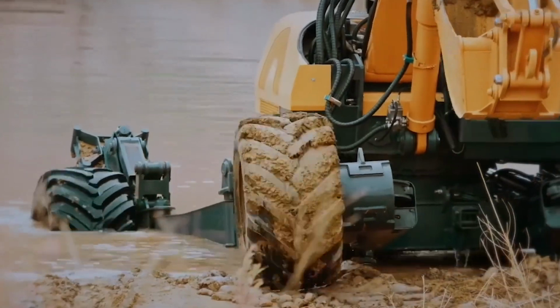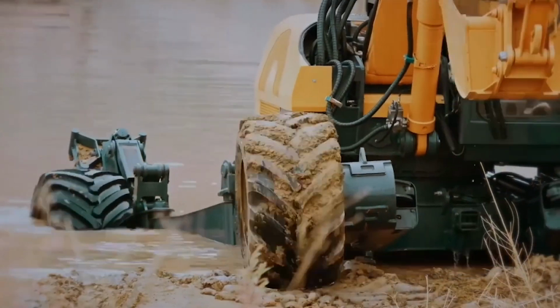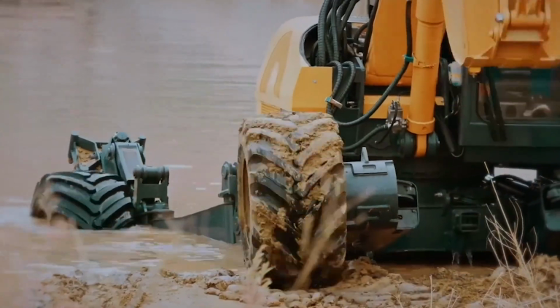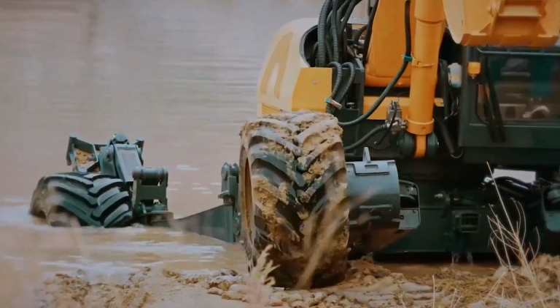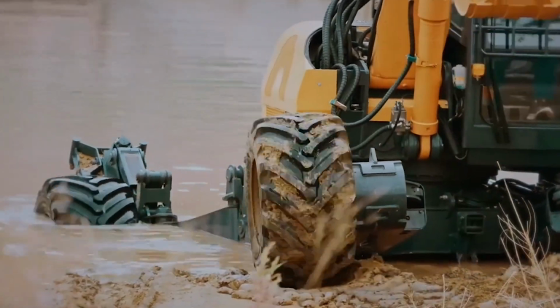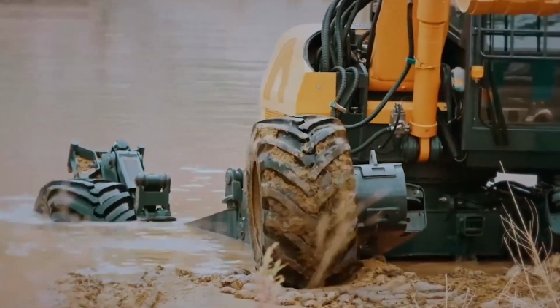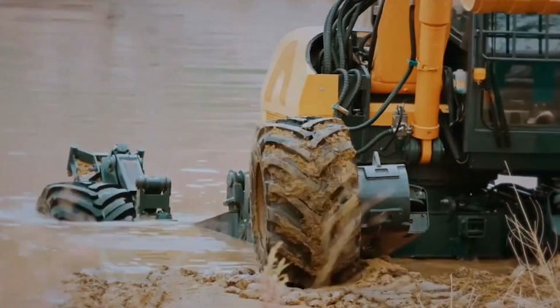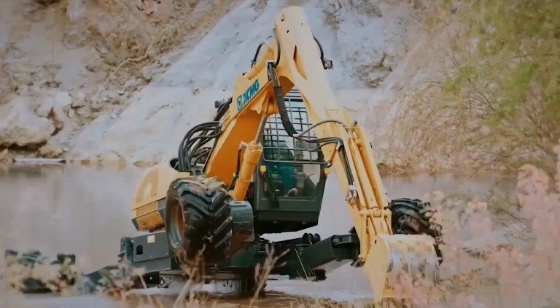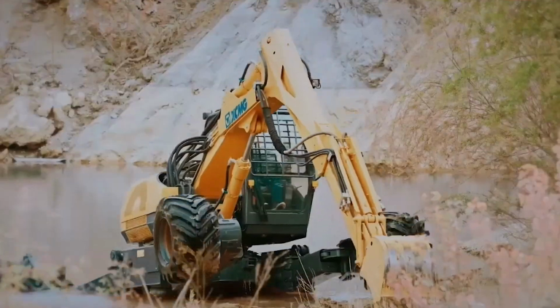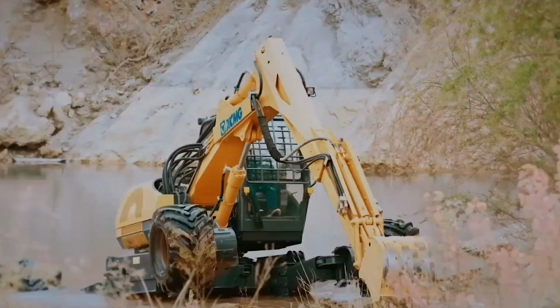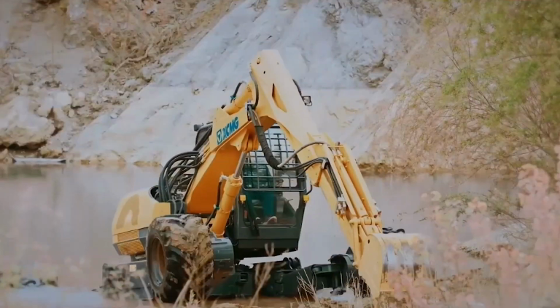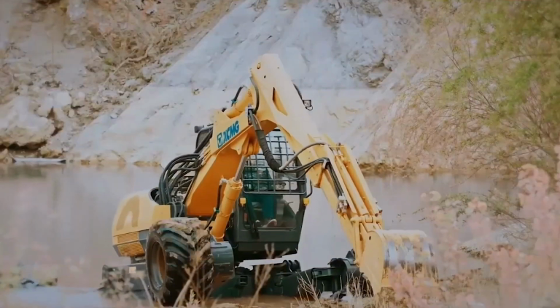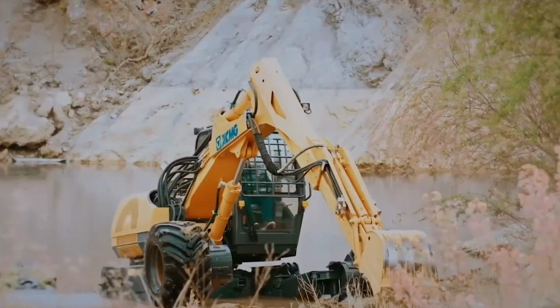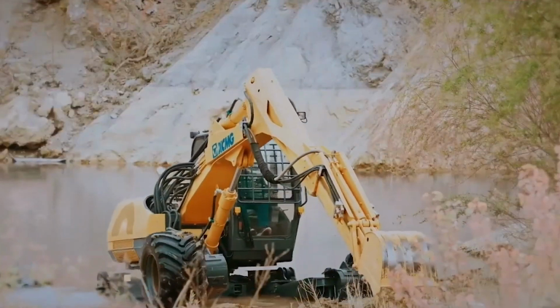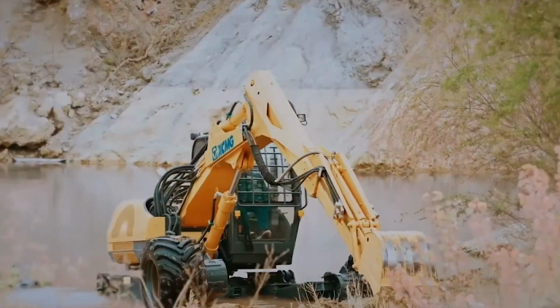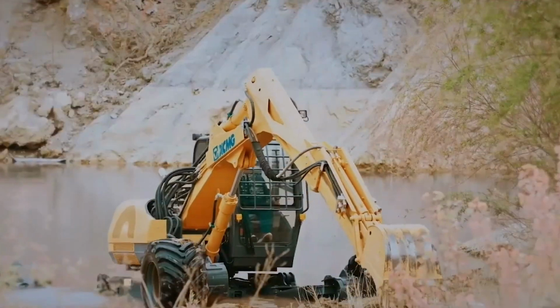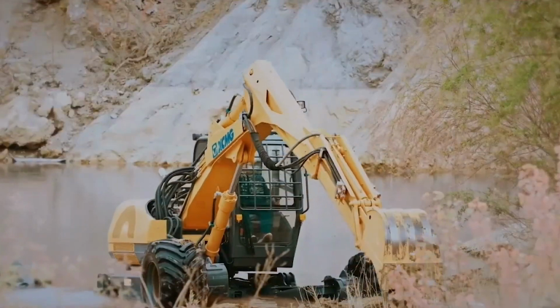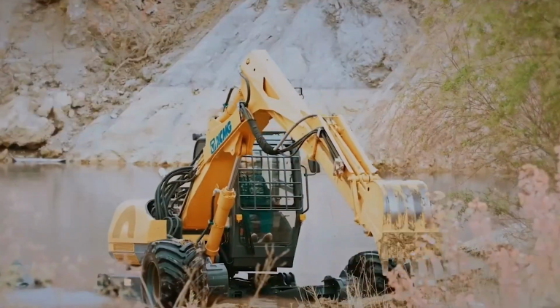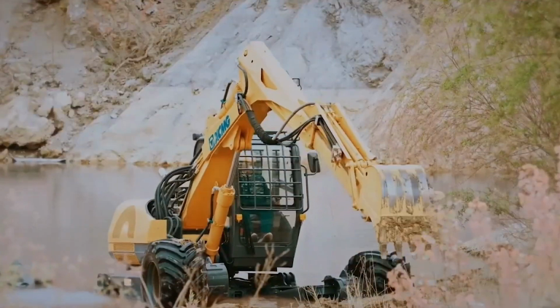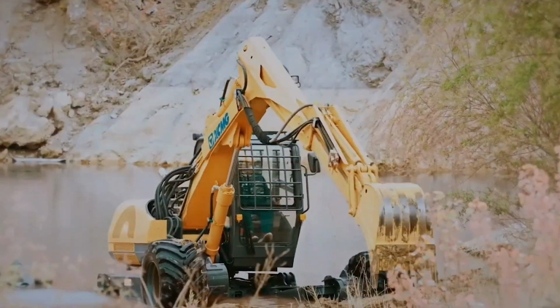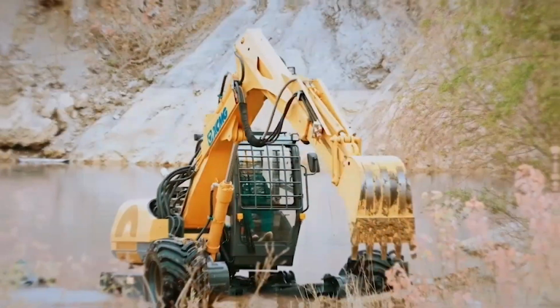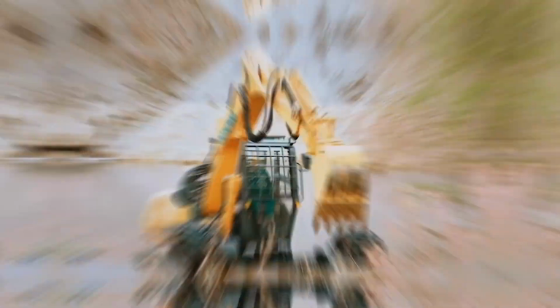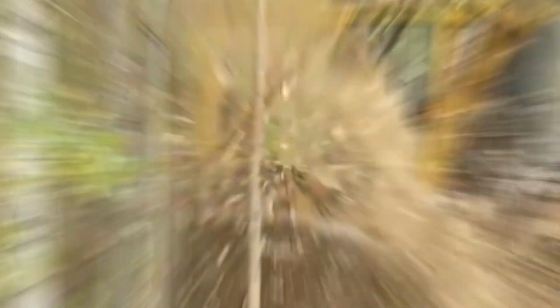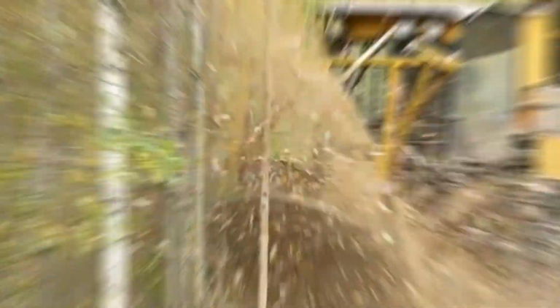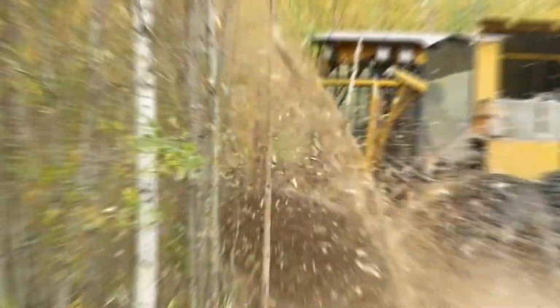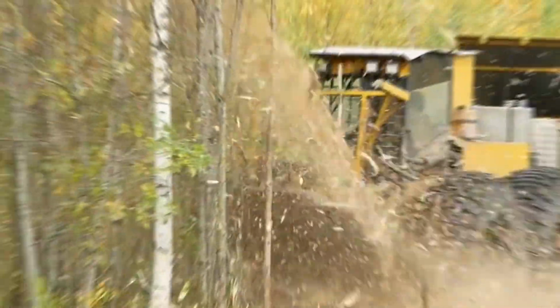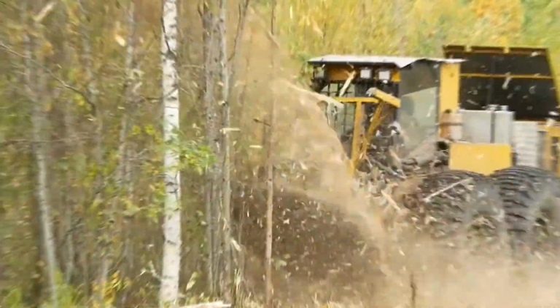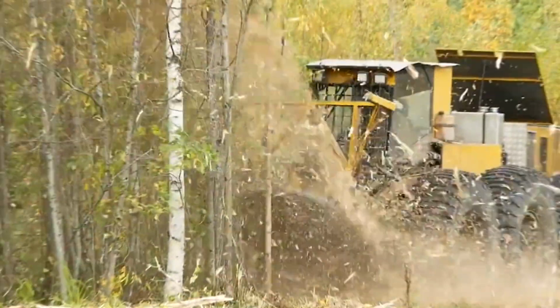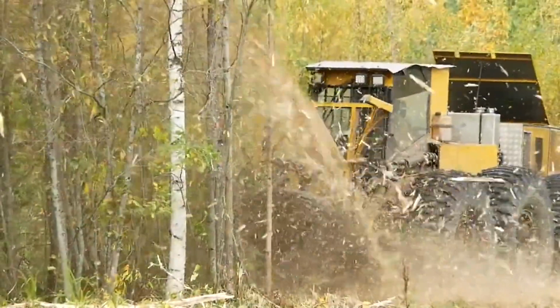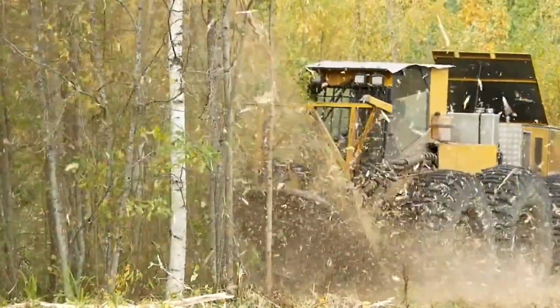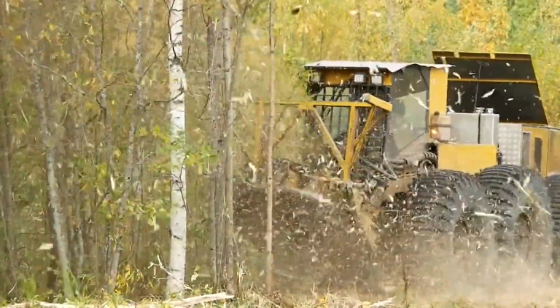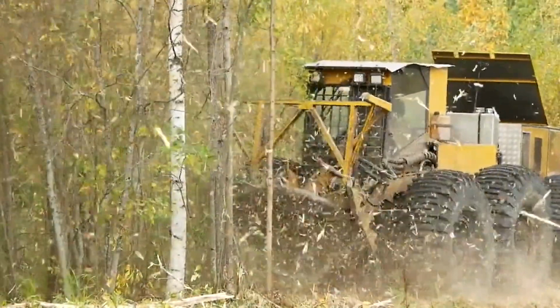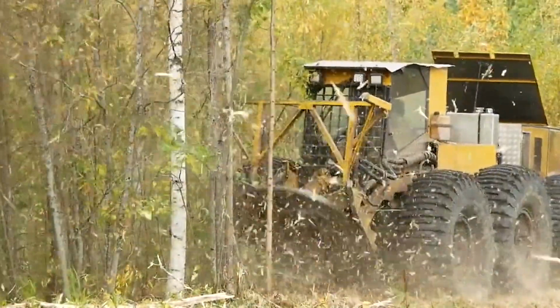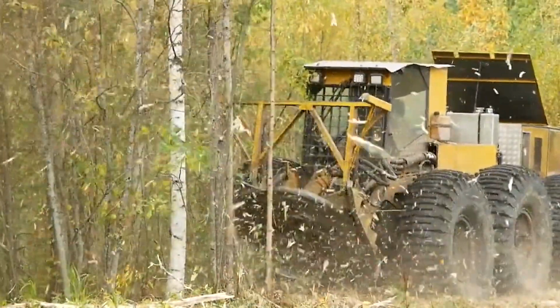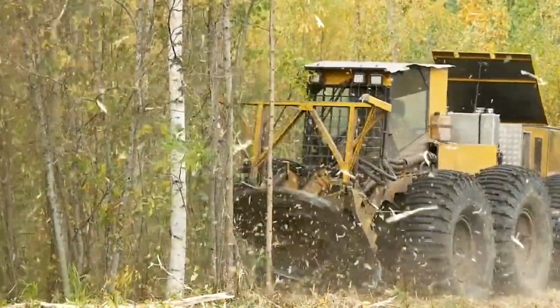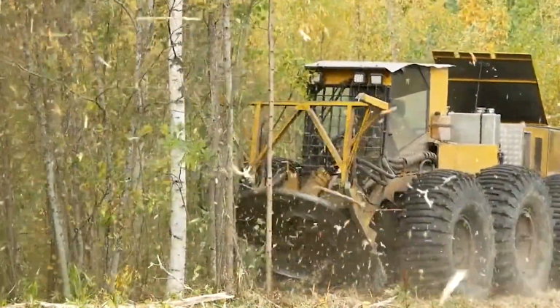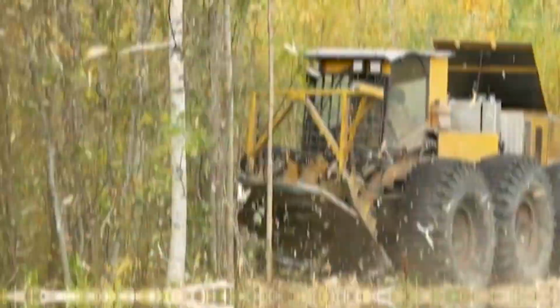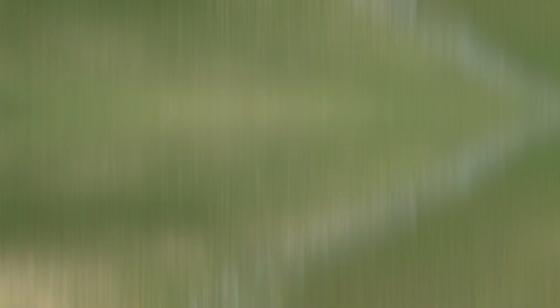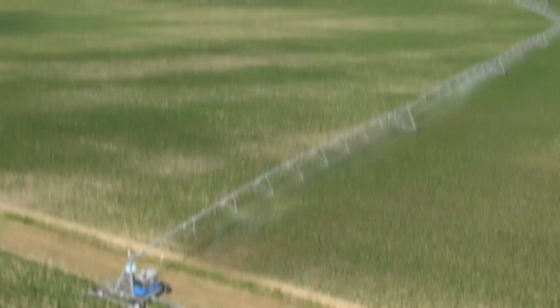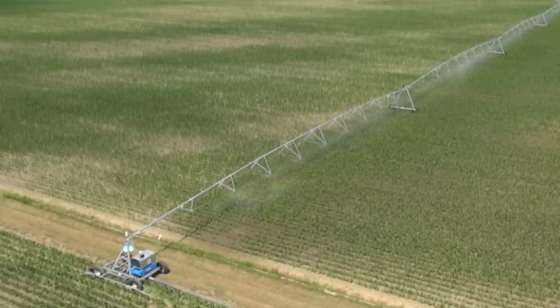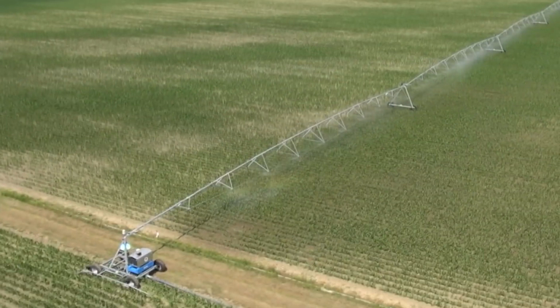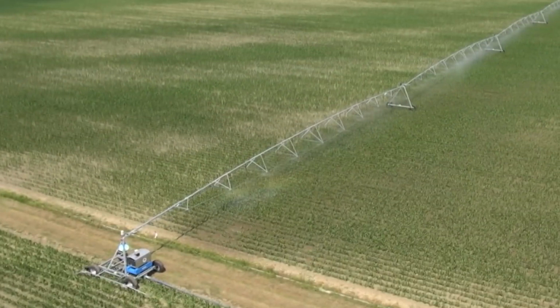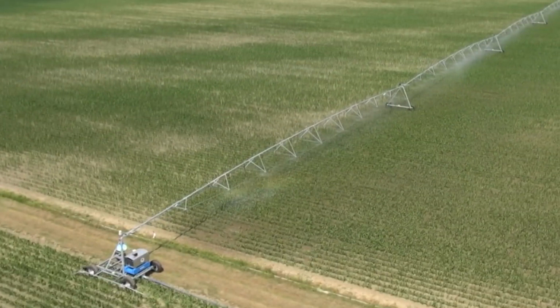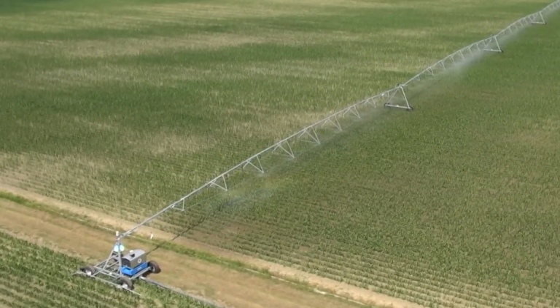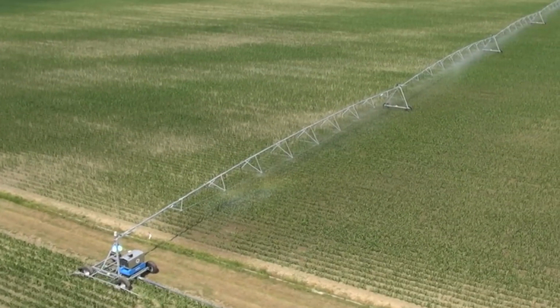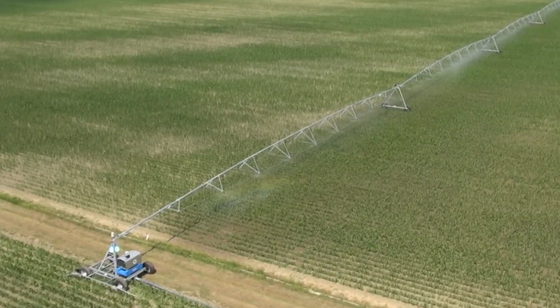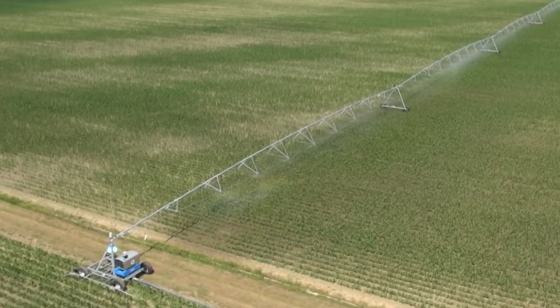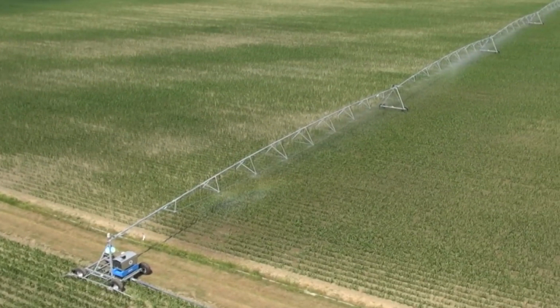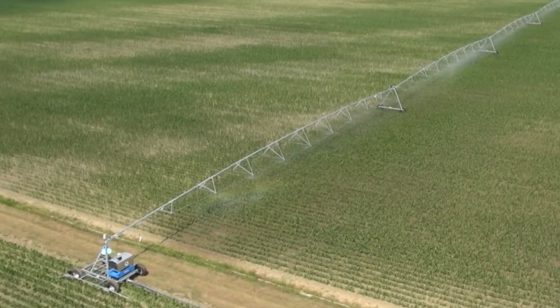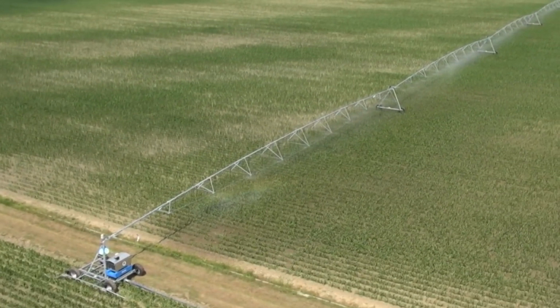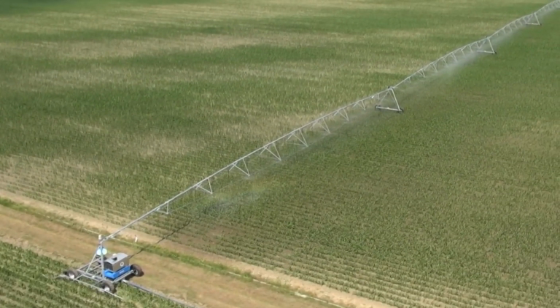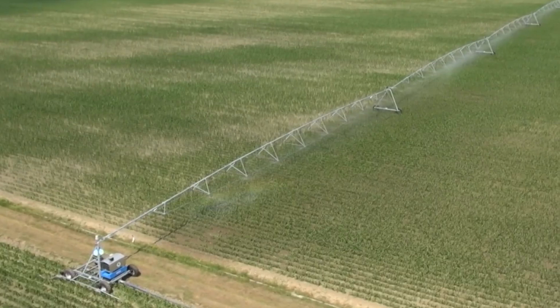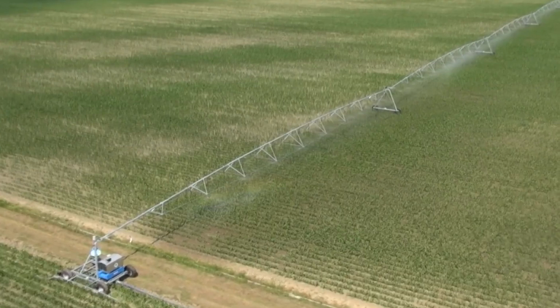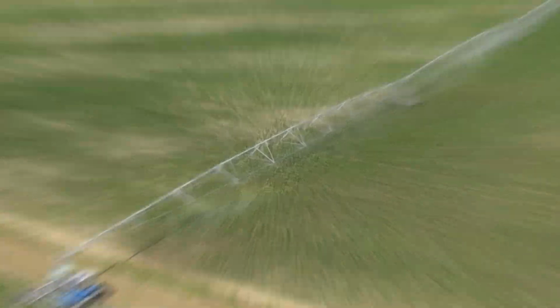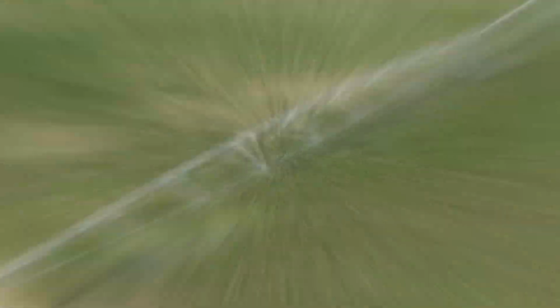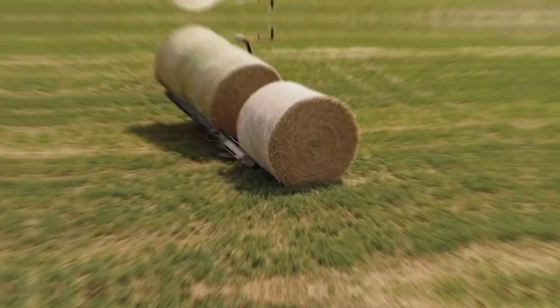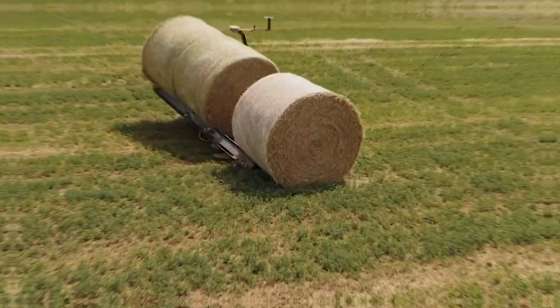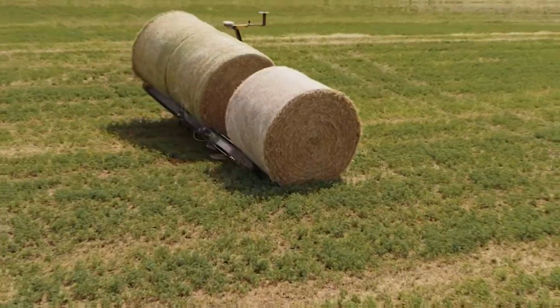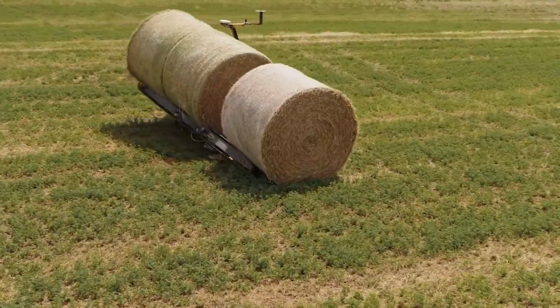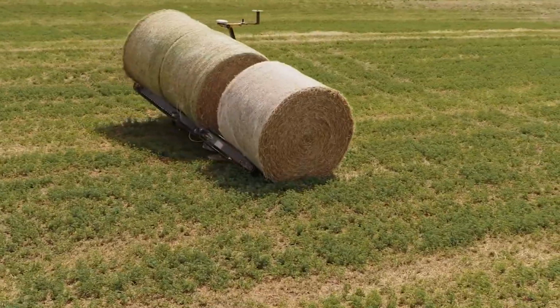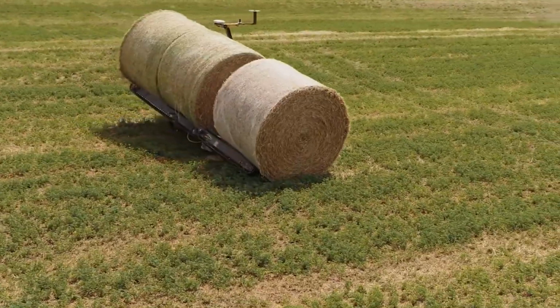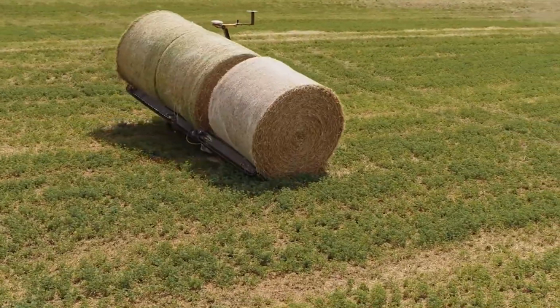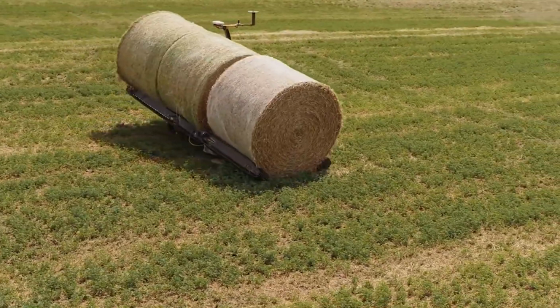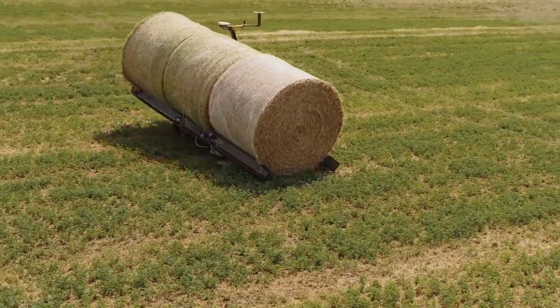Welcome back to FarmMock. In this episode, we explore the absolute must-have machinery in modern agriculture.